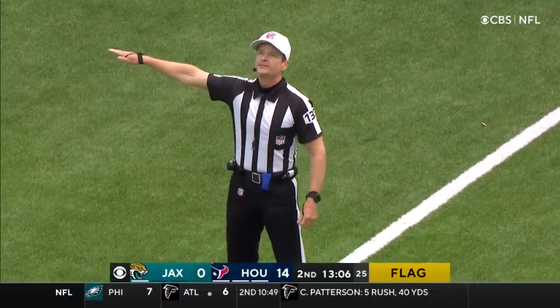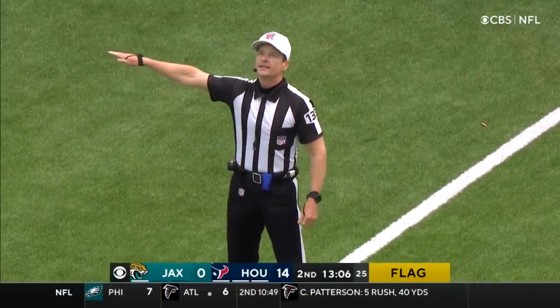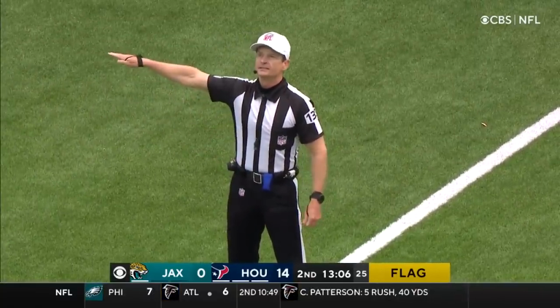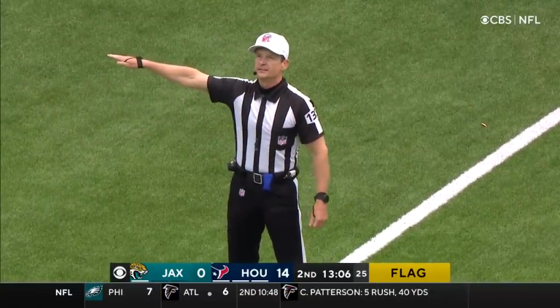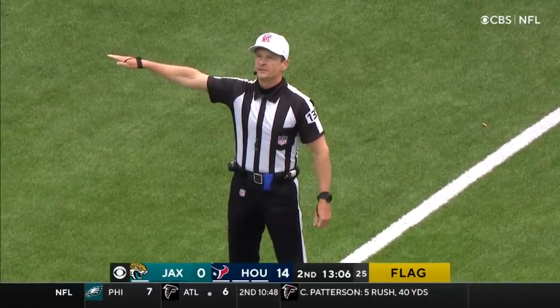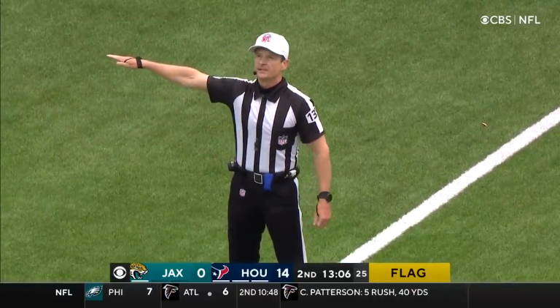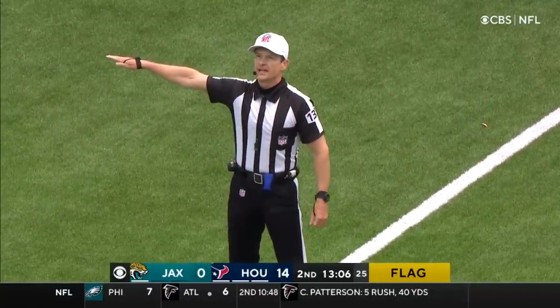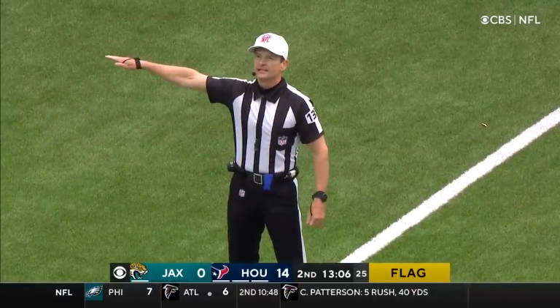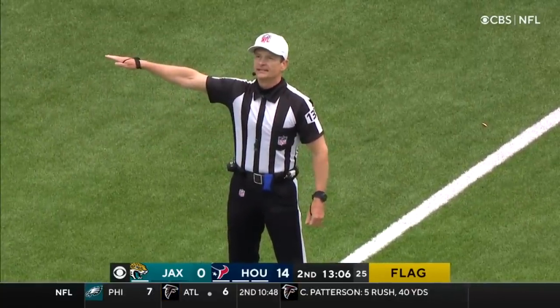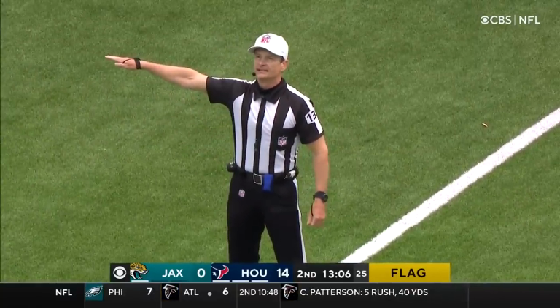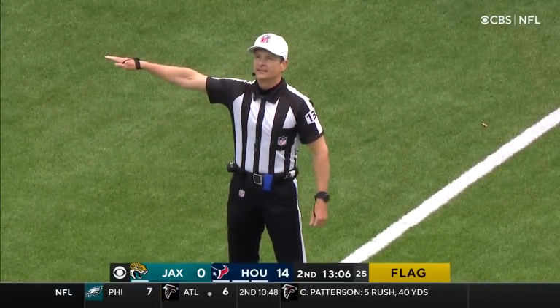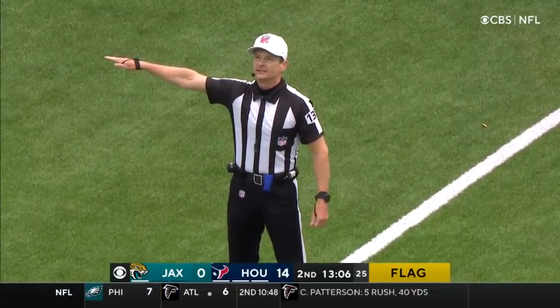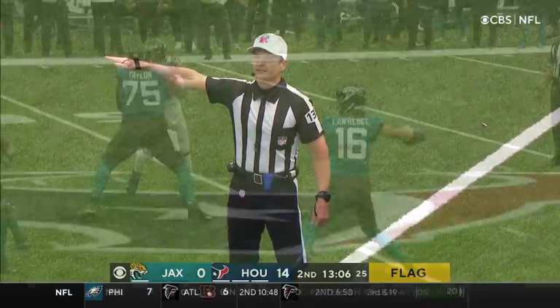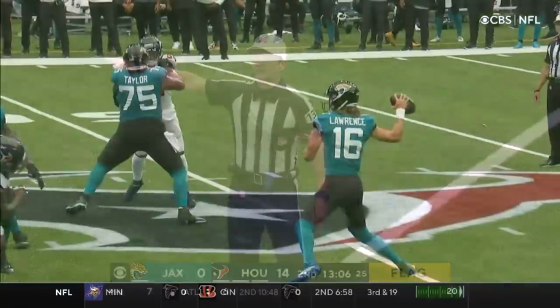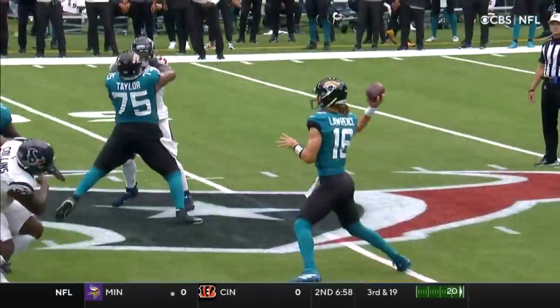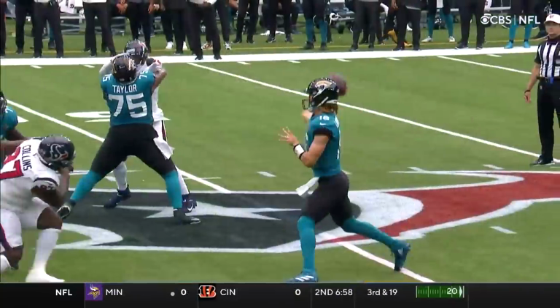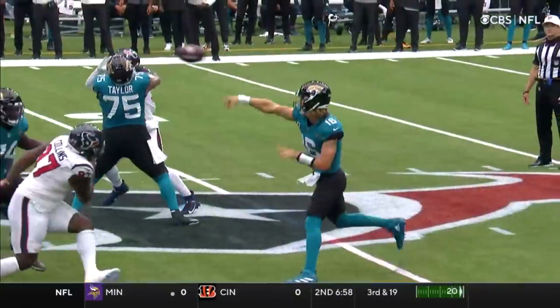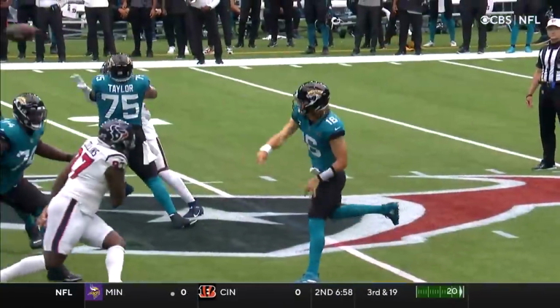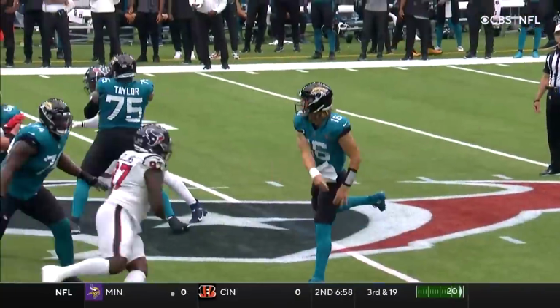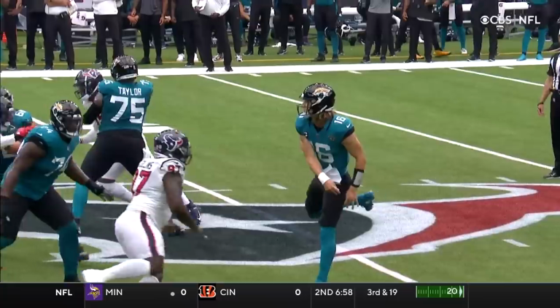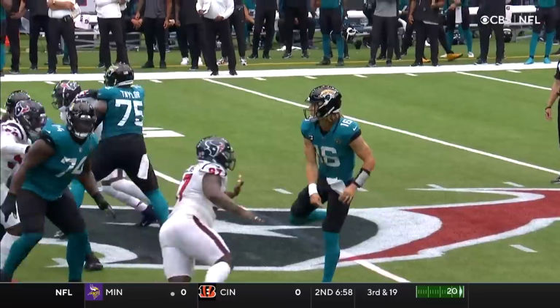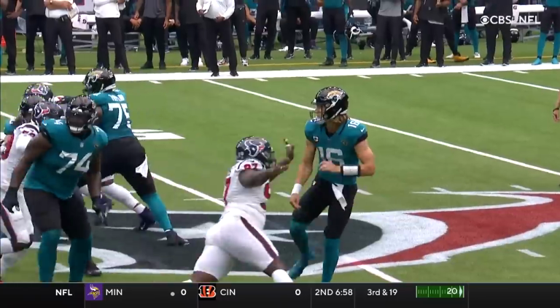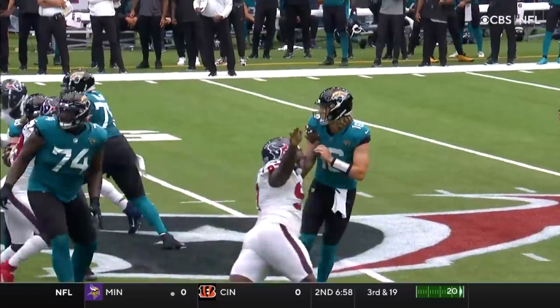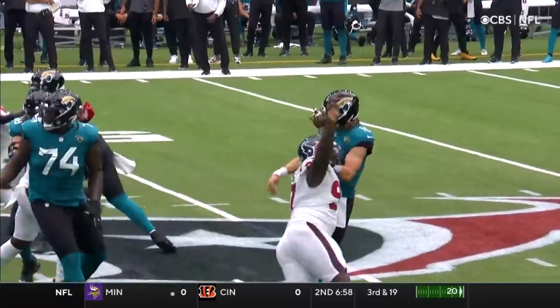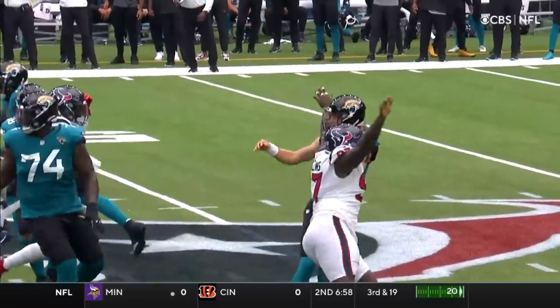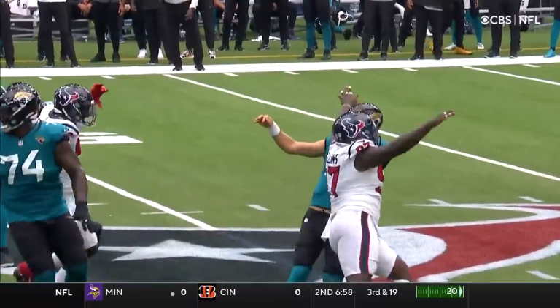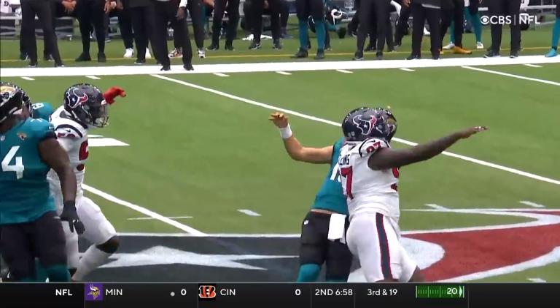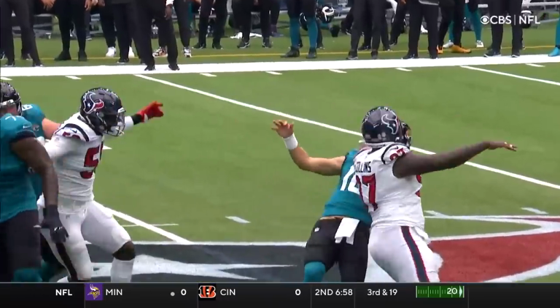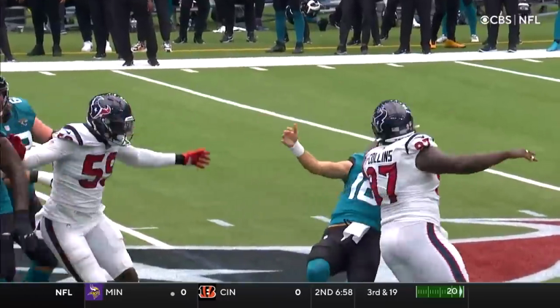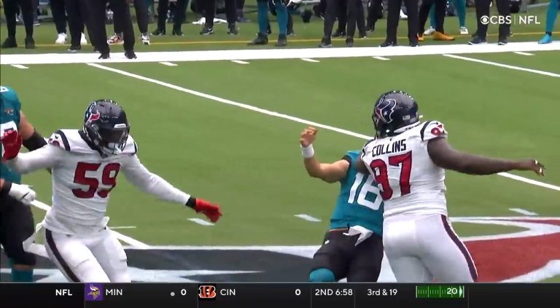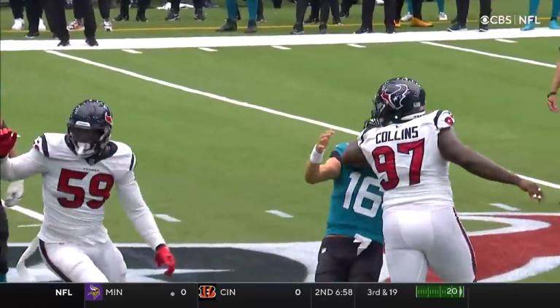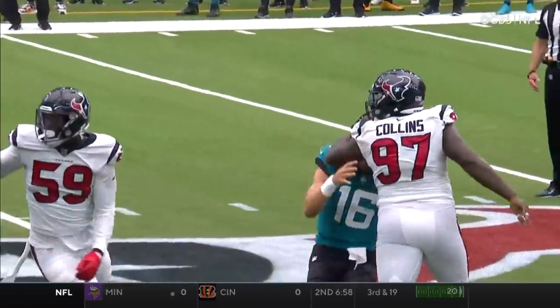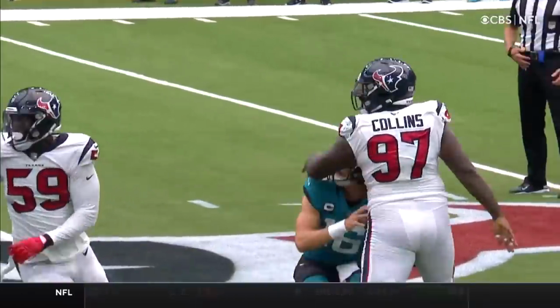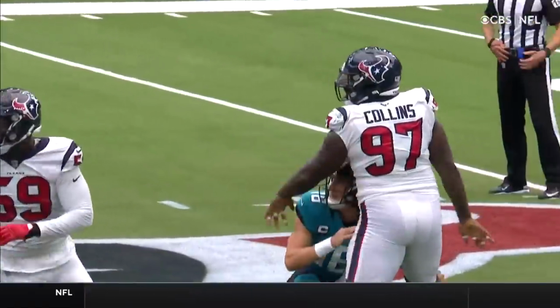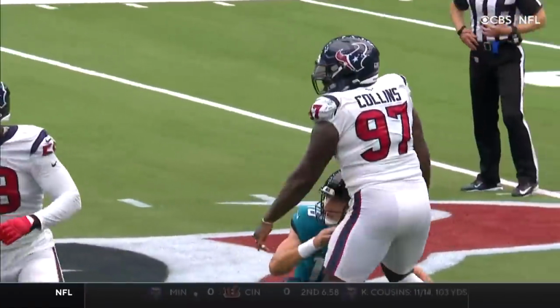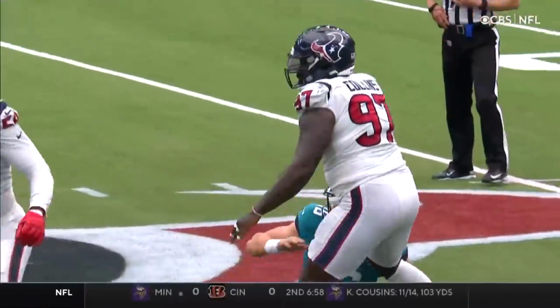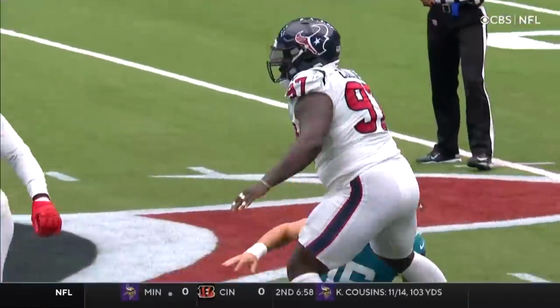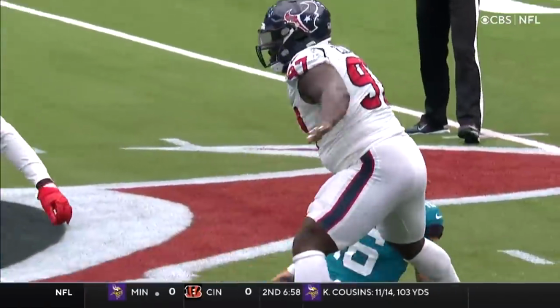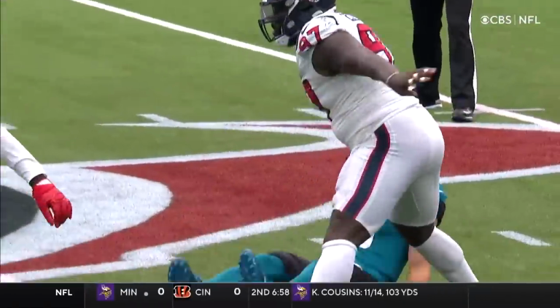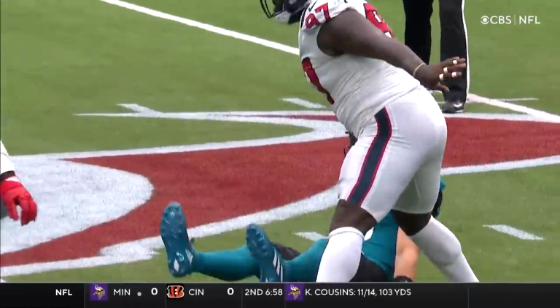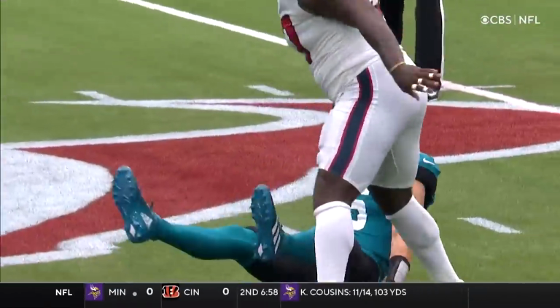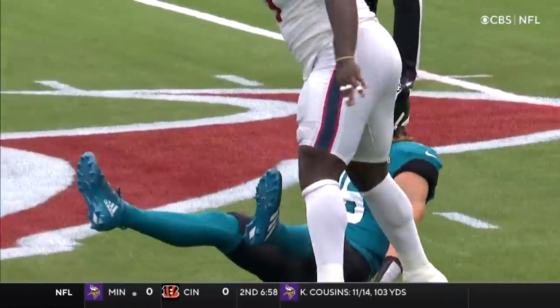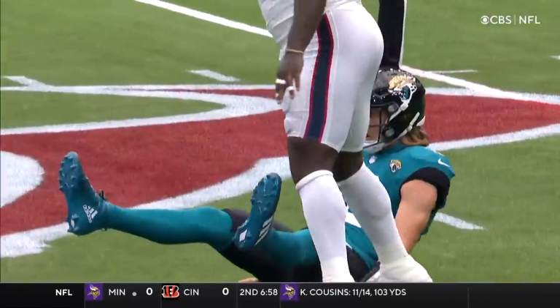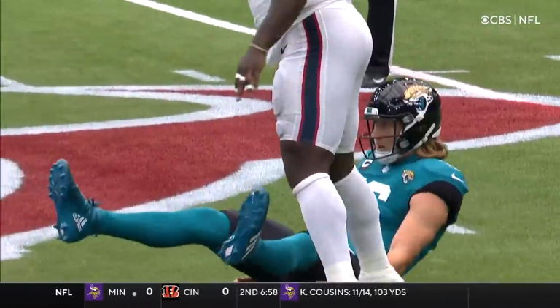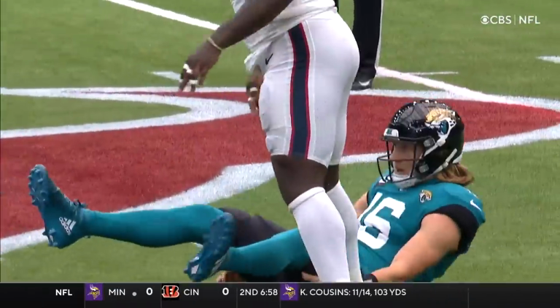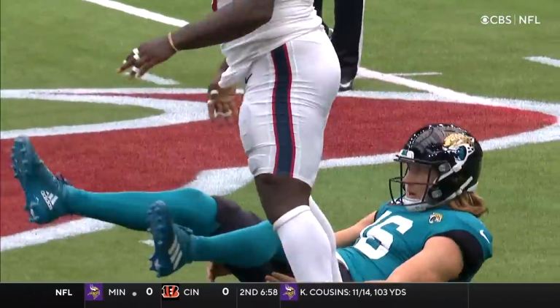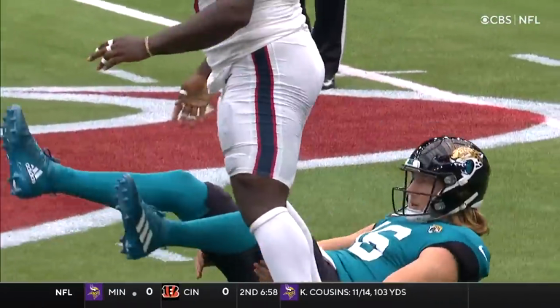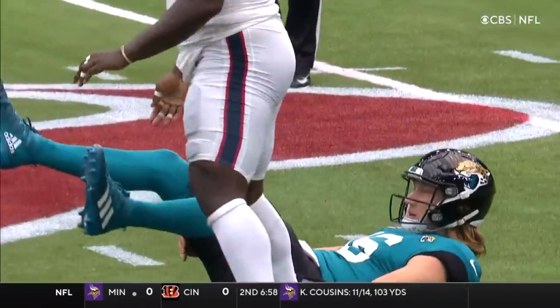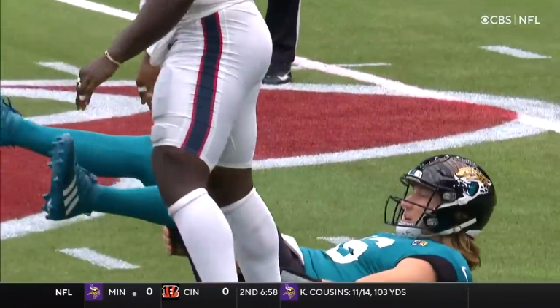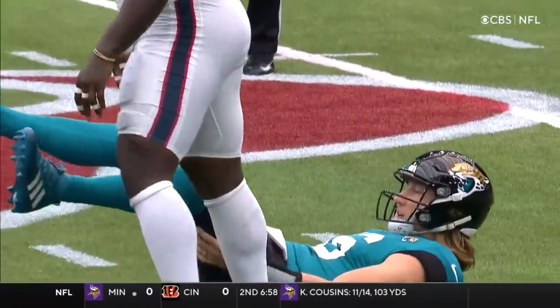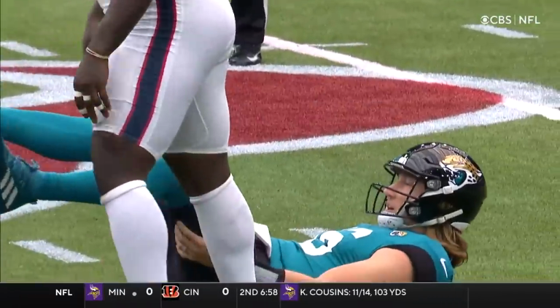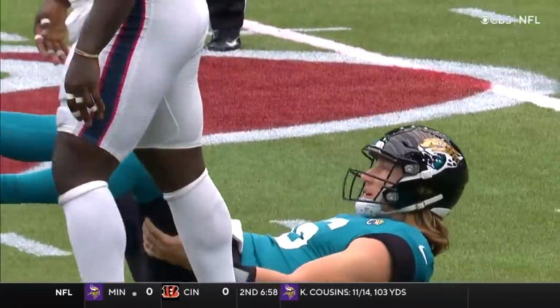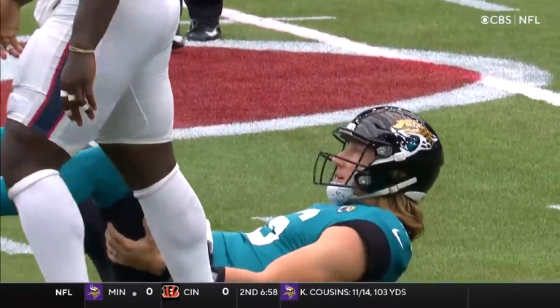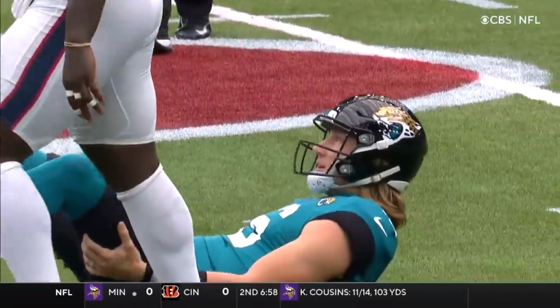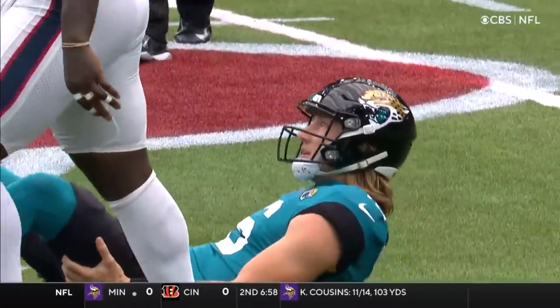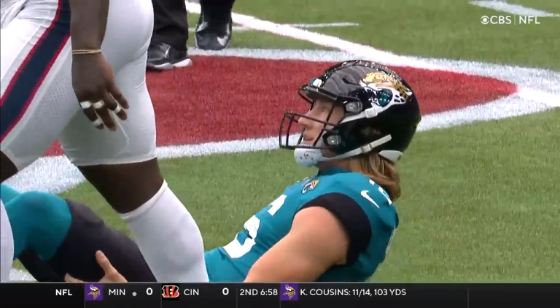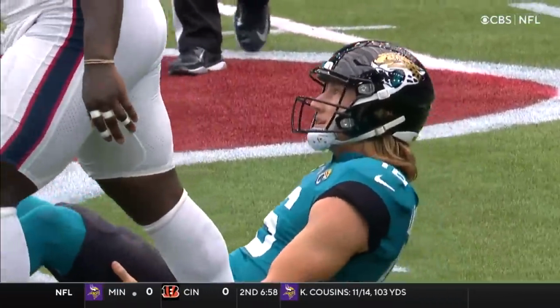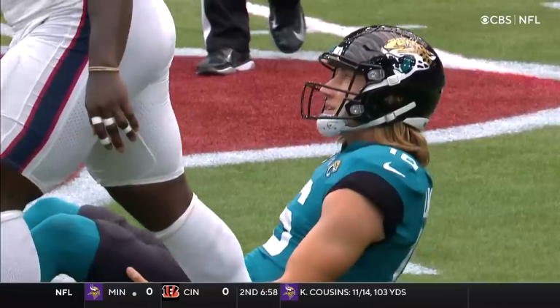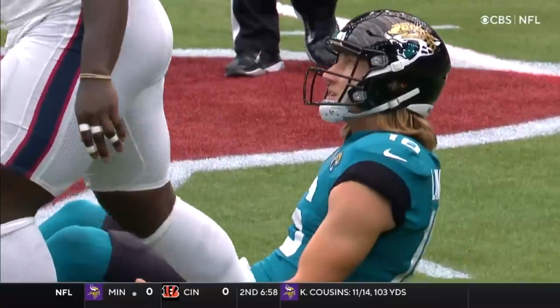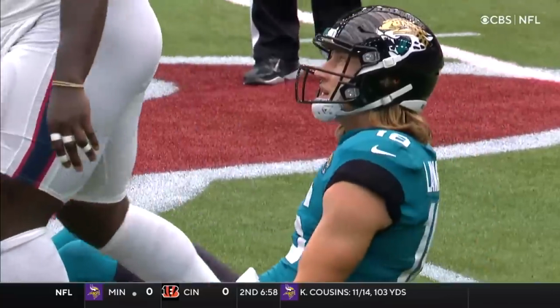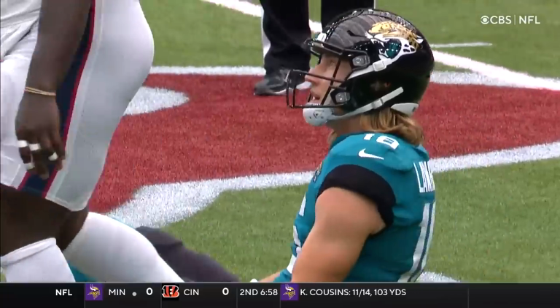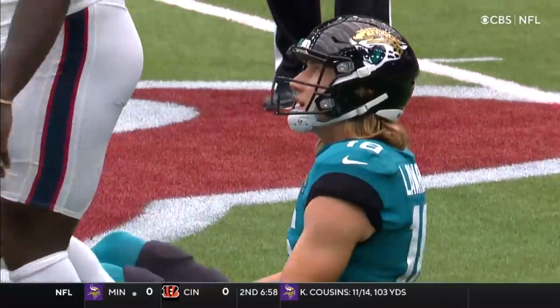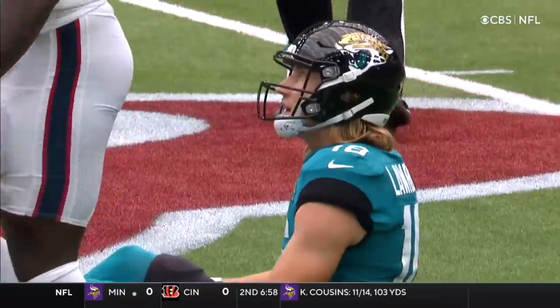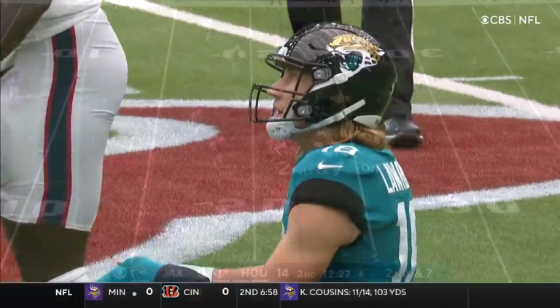He comes in late and you just can't club the quarterback.